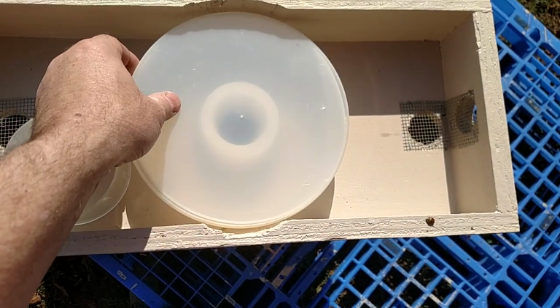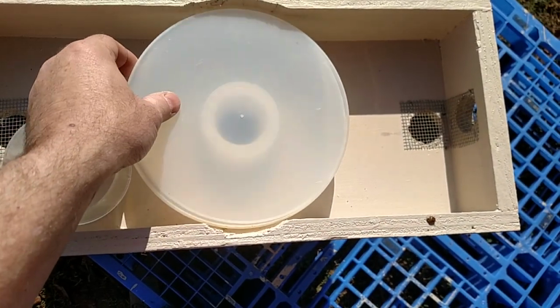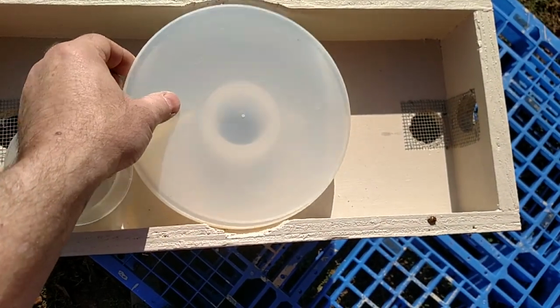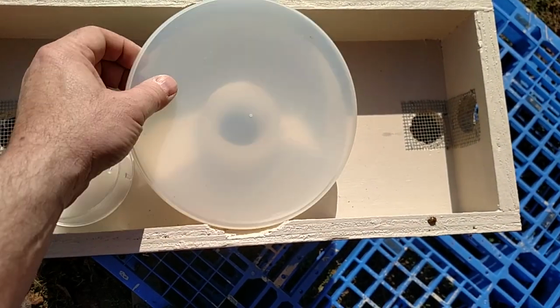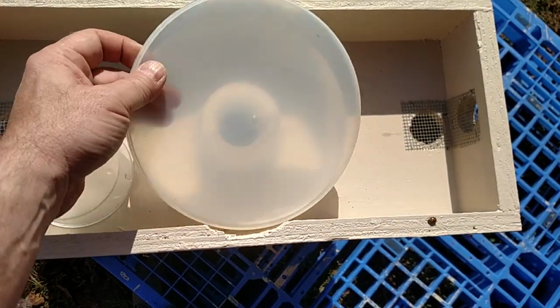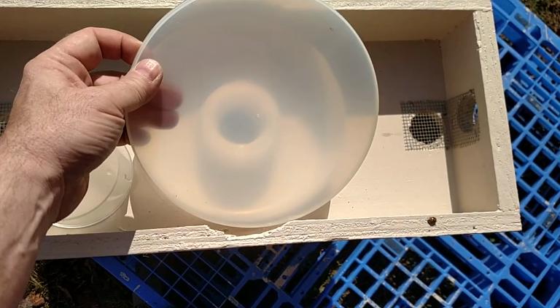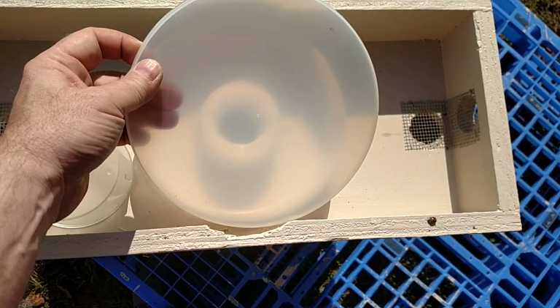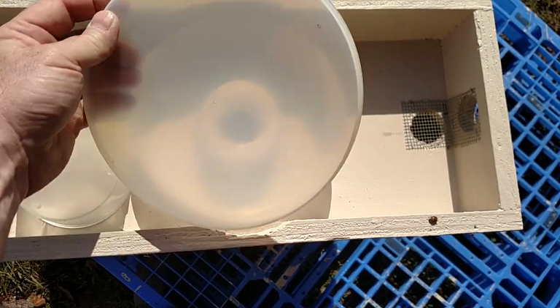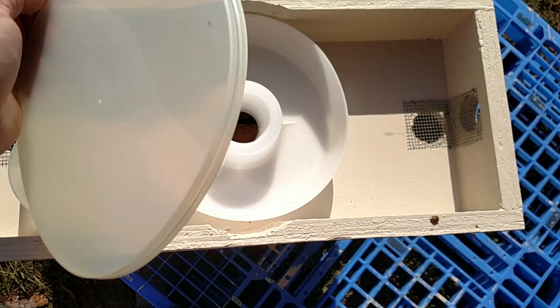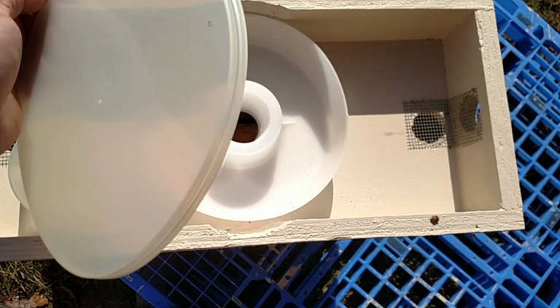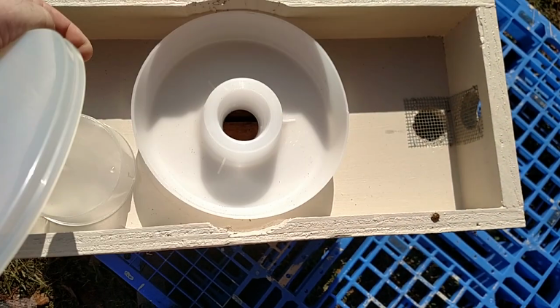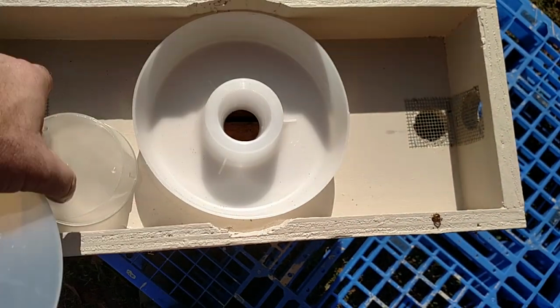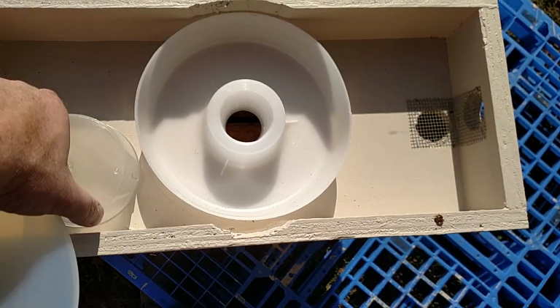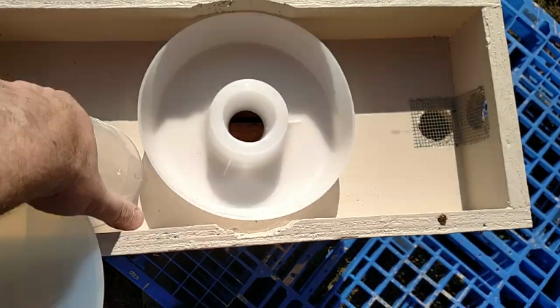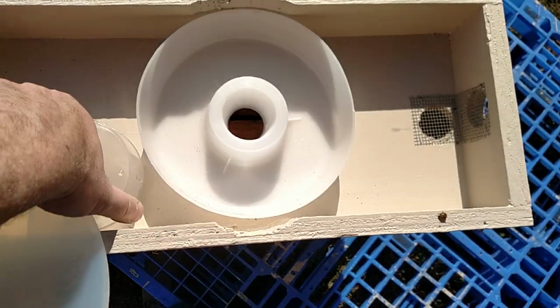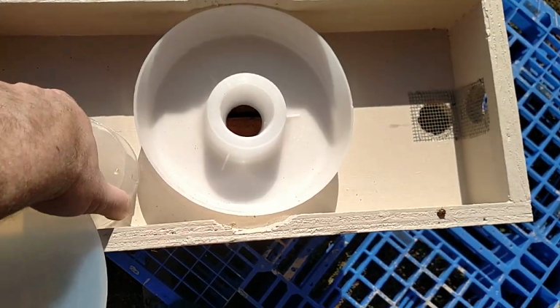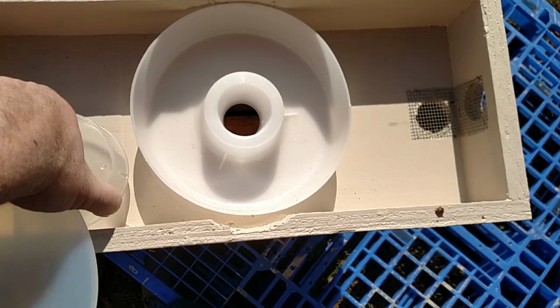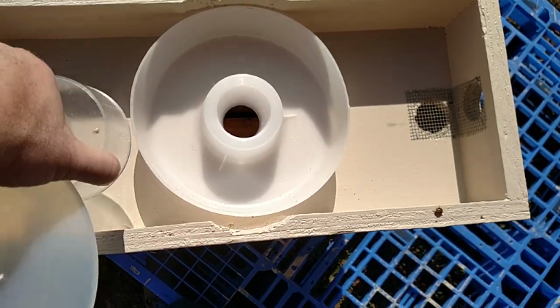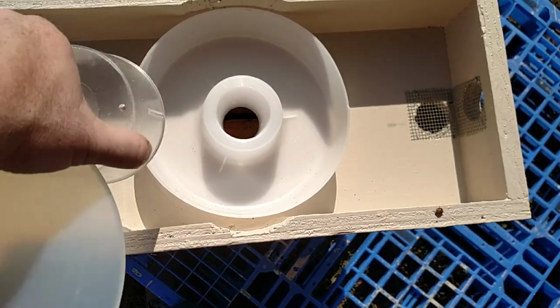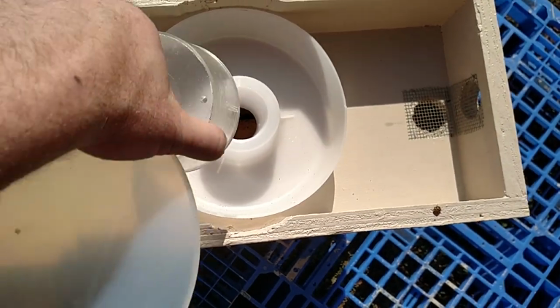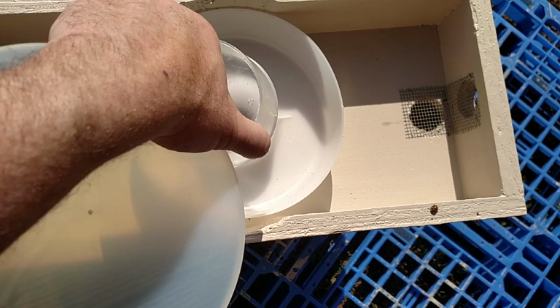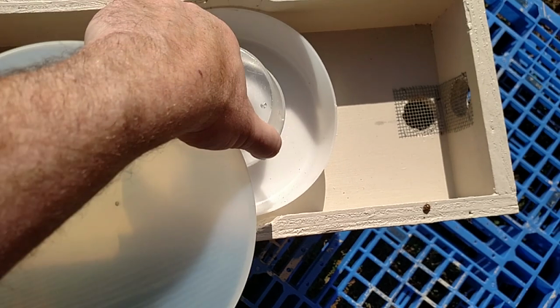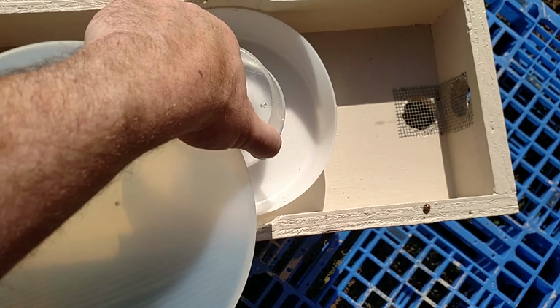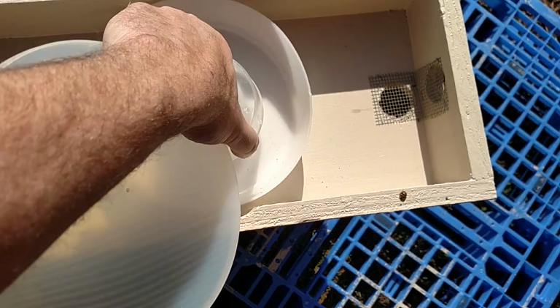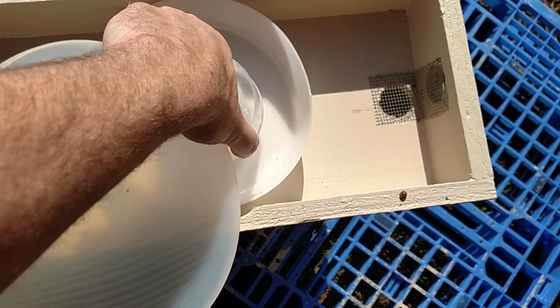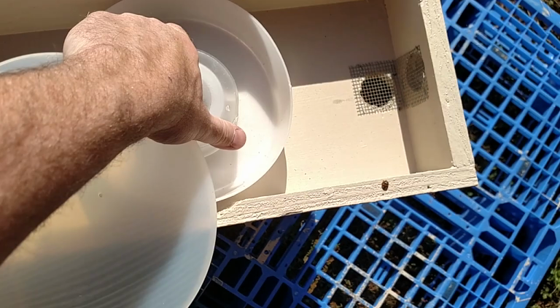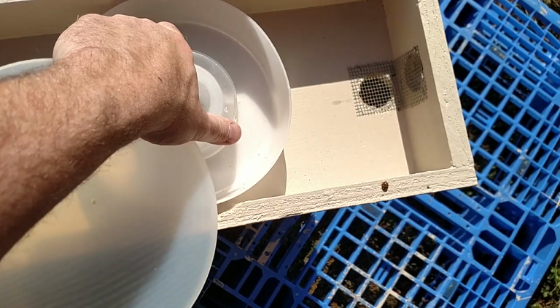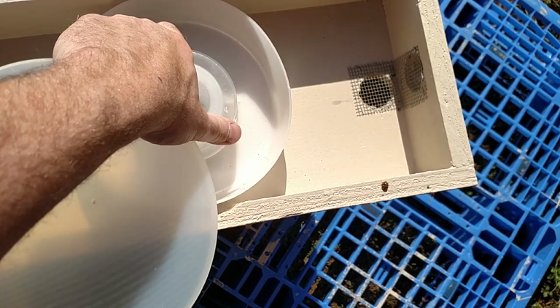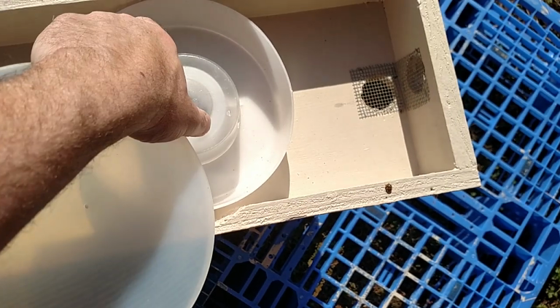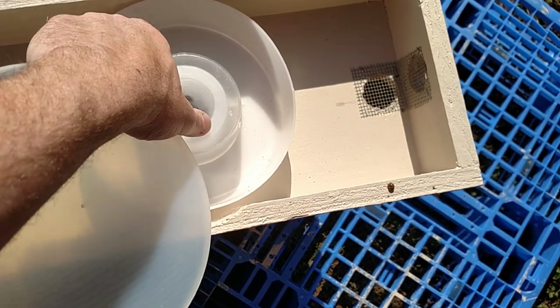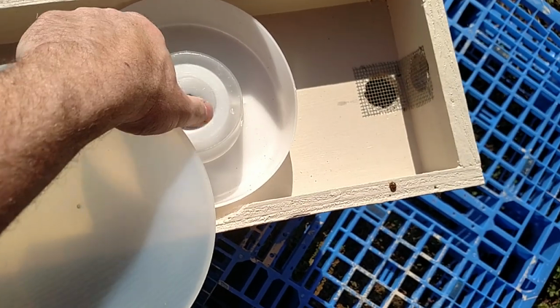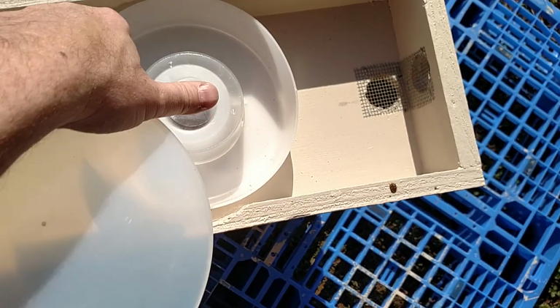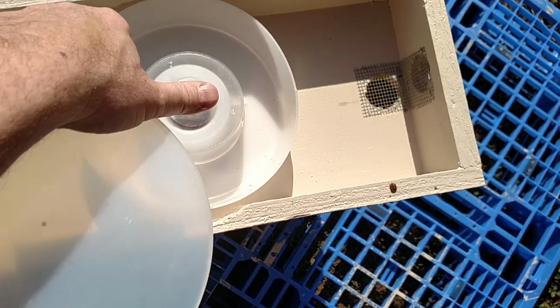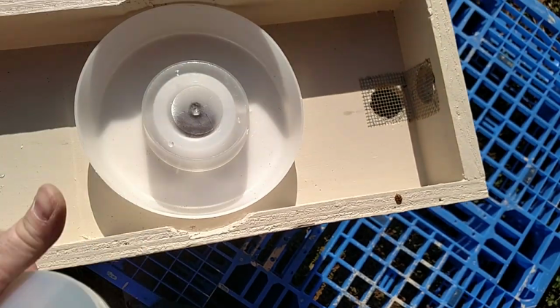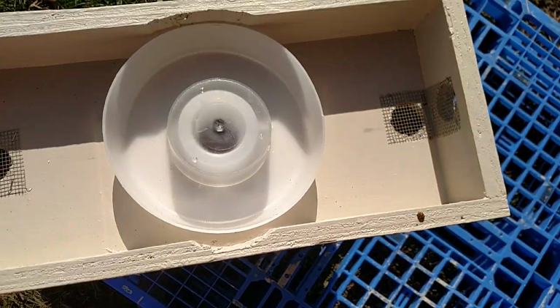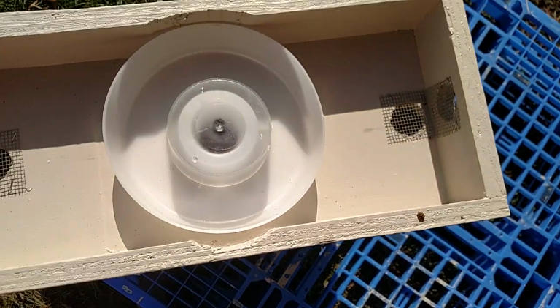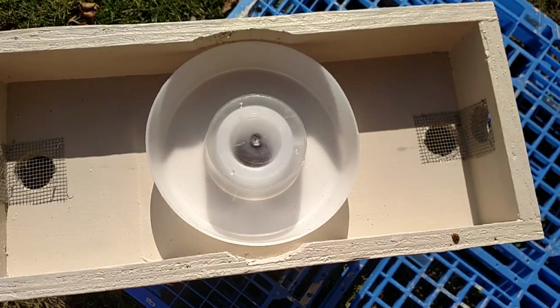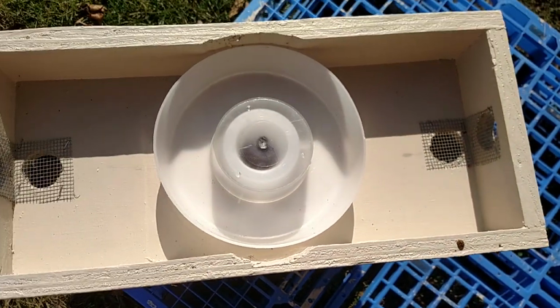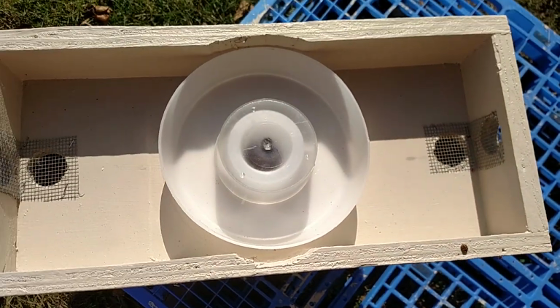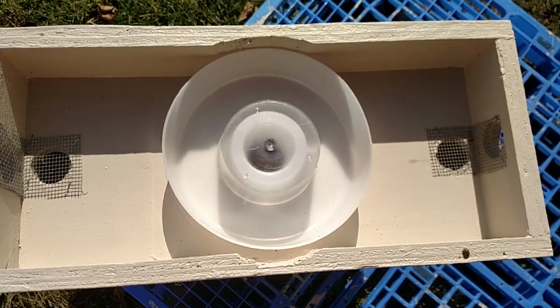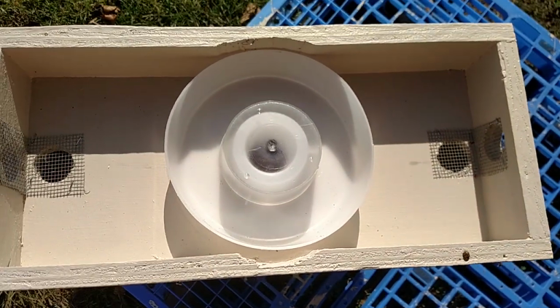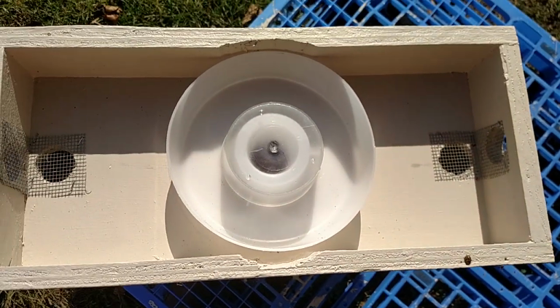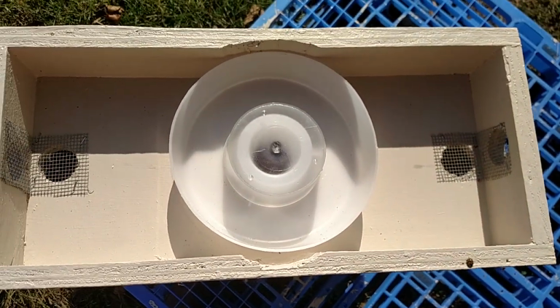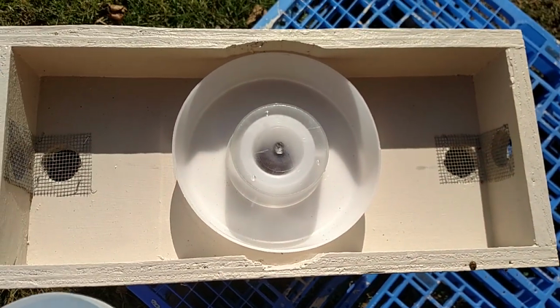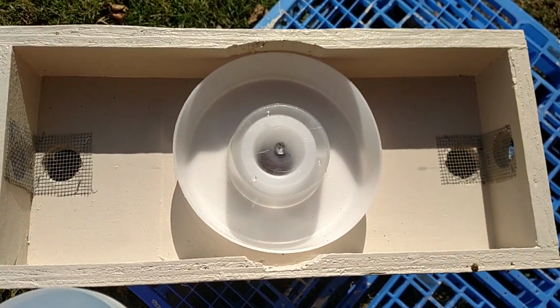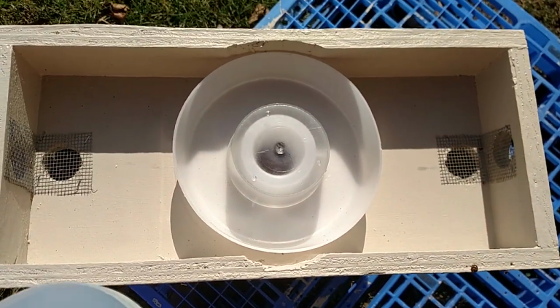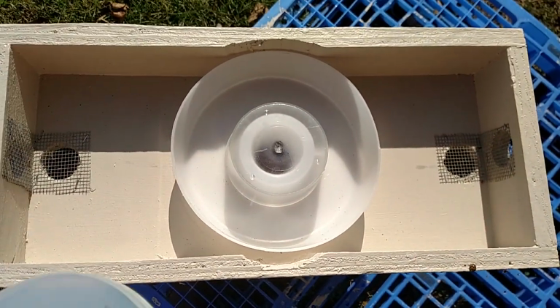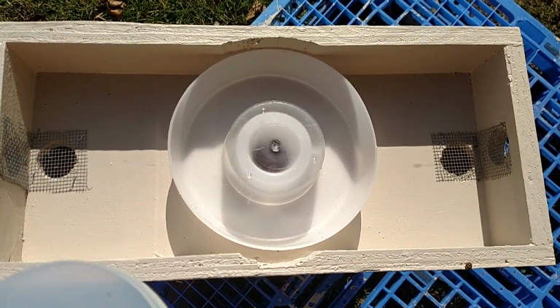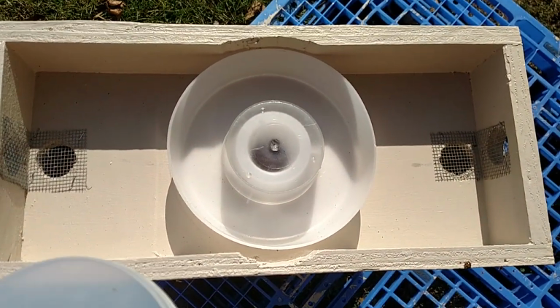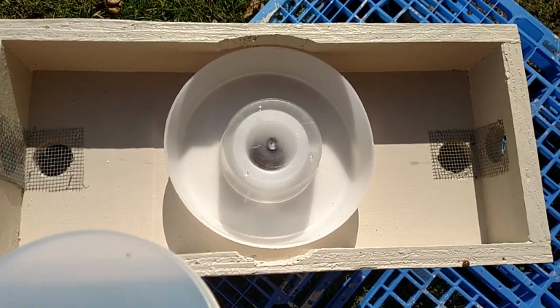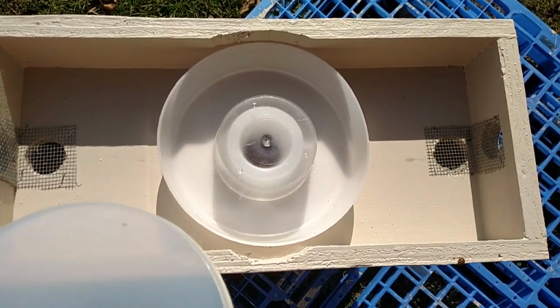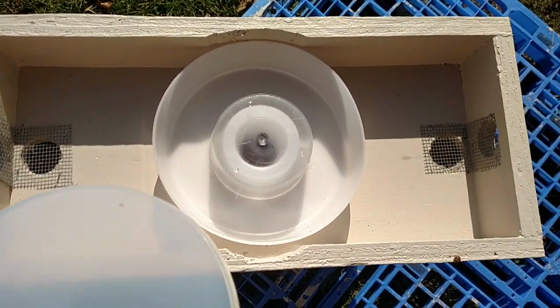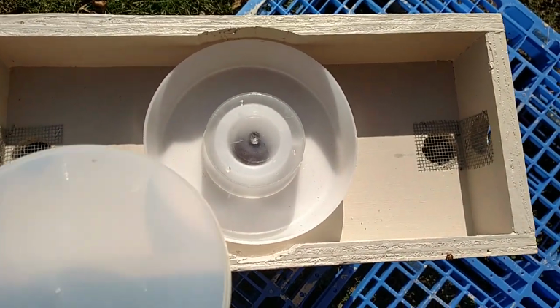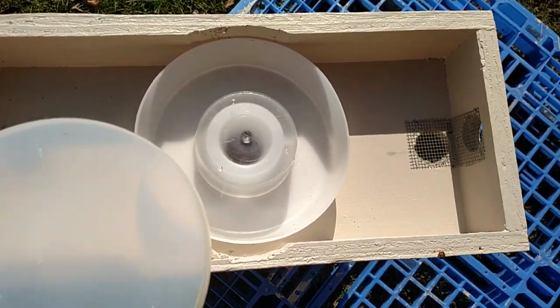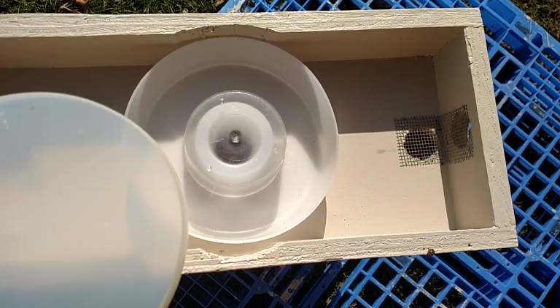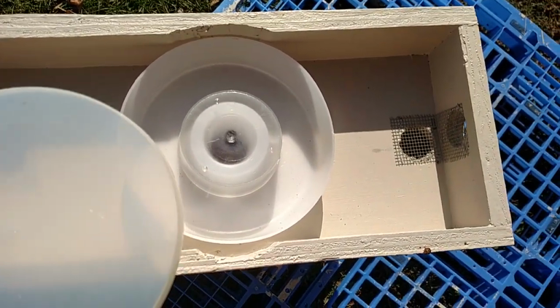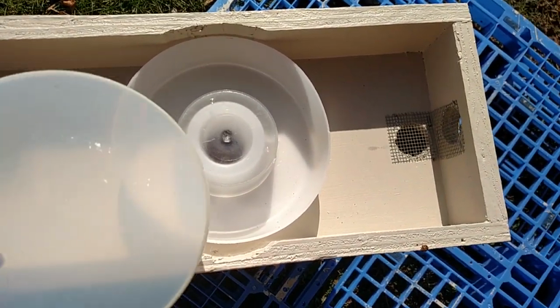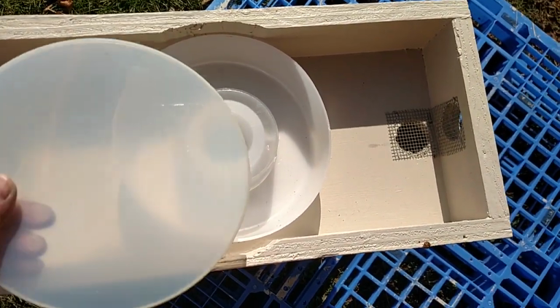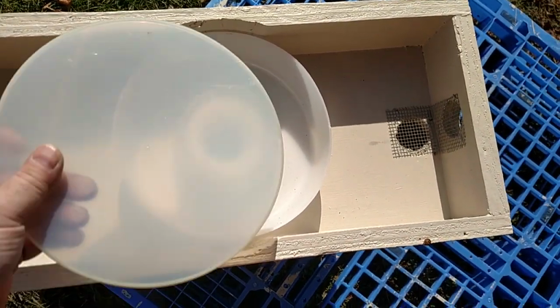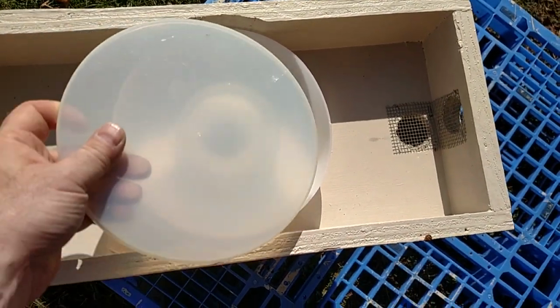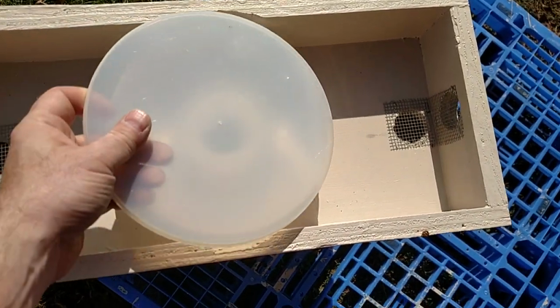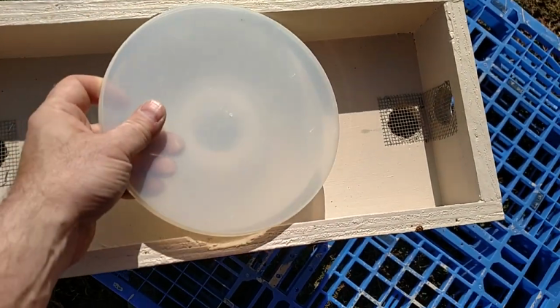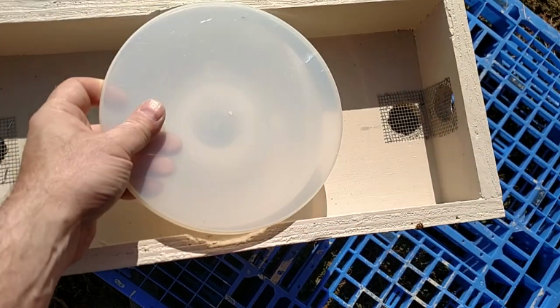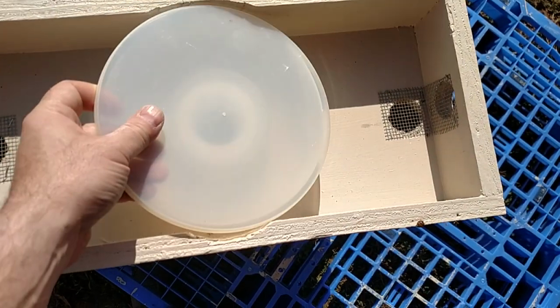As the year goes on, clean it out, put the center back in, and you're ready to use it as a liquid feeder again.